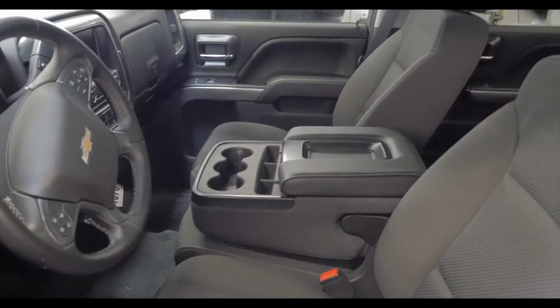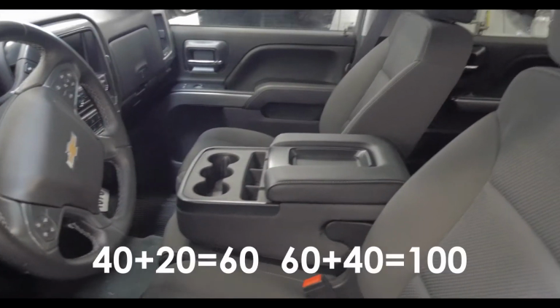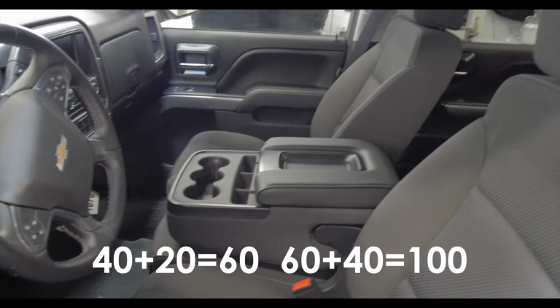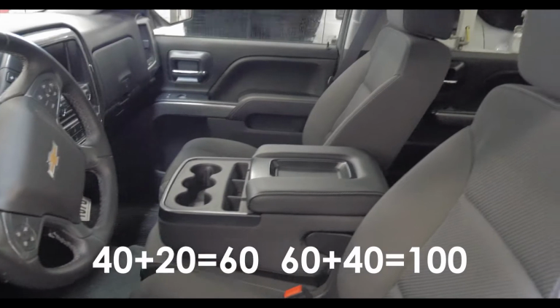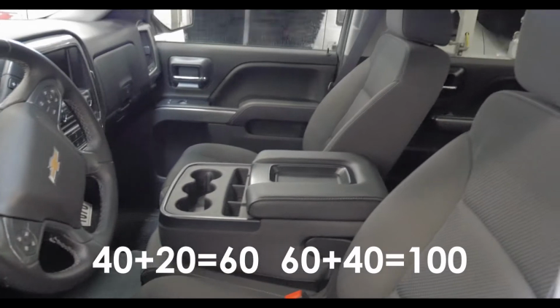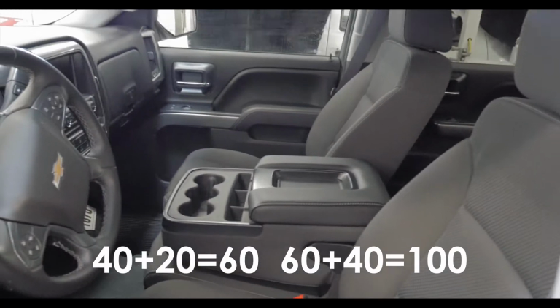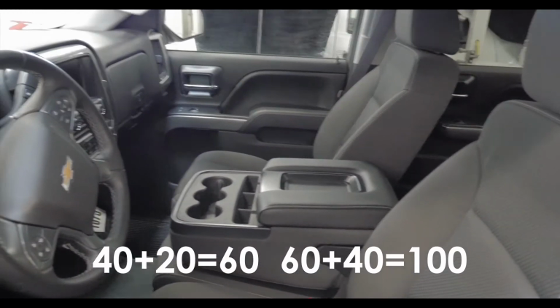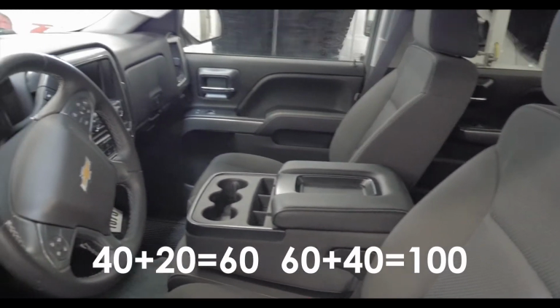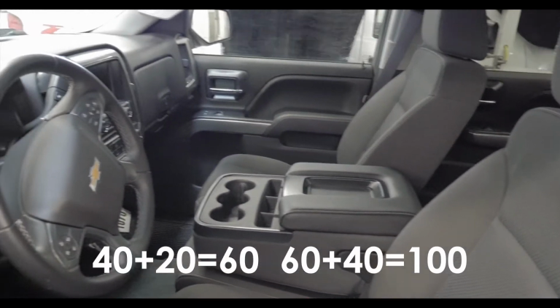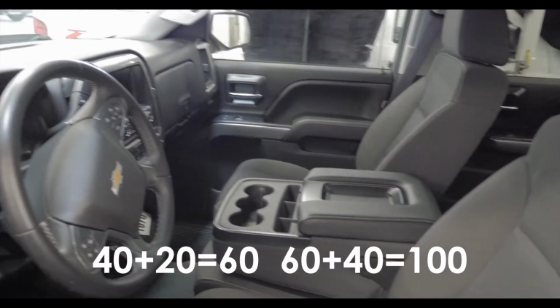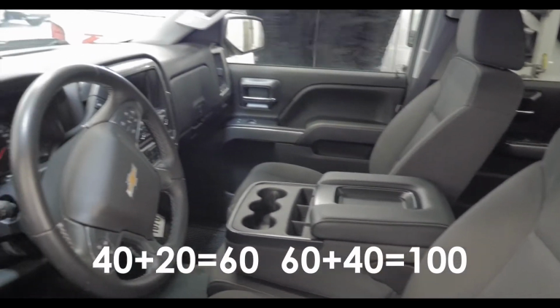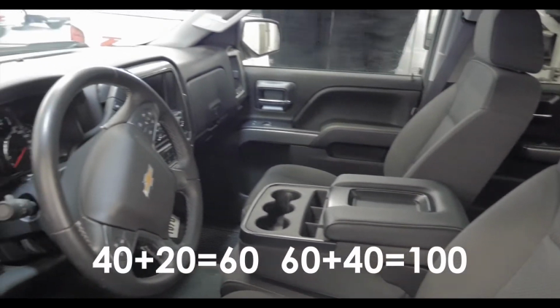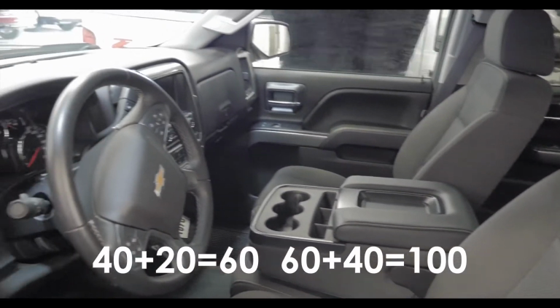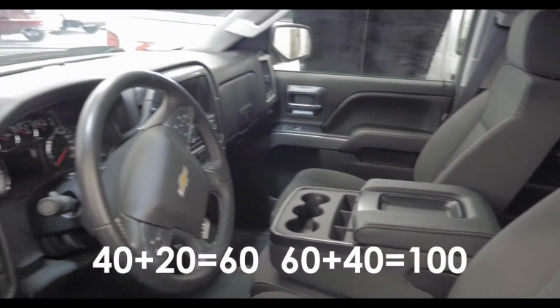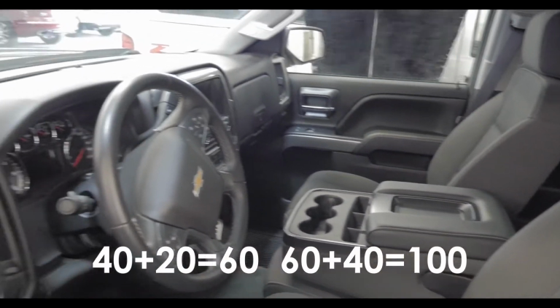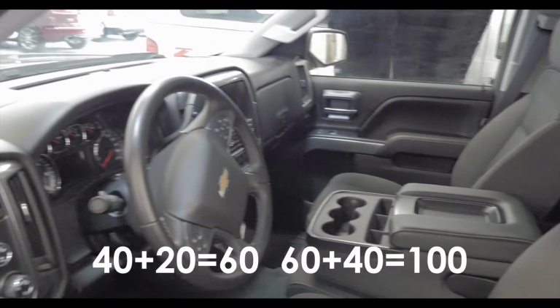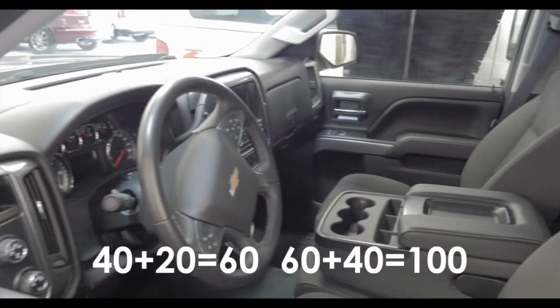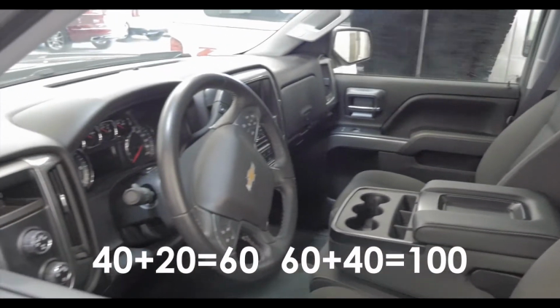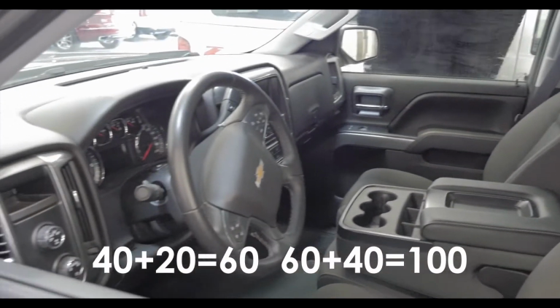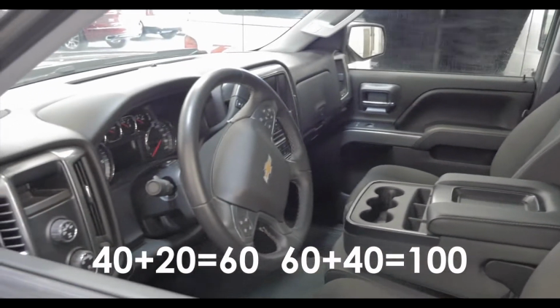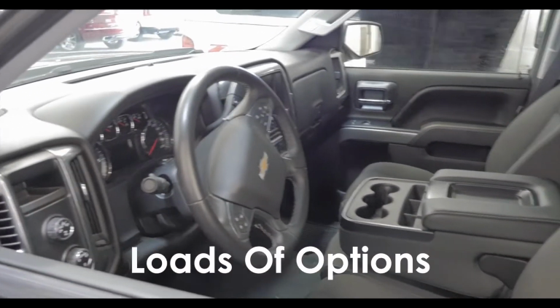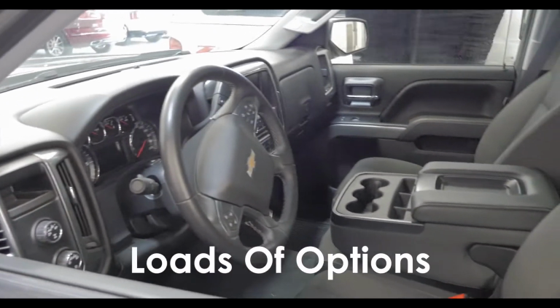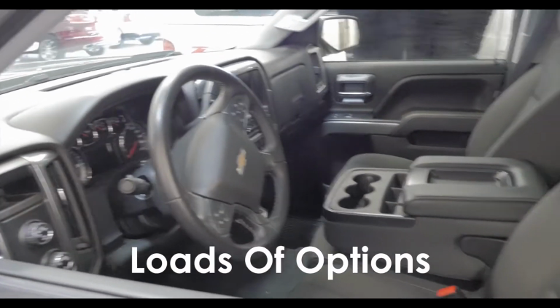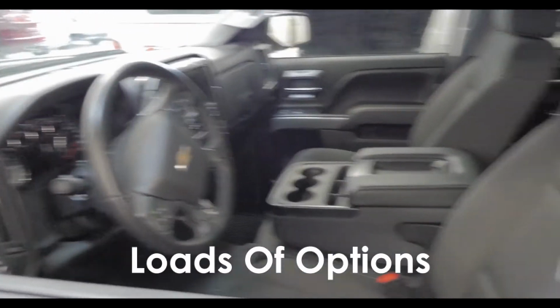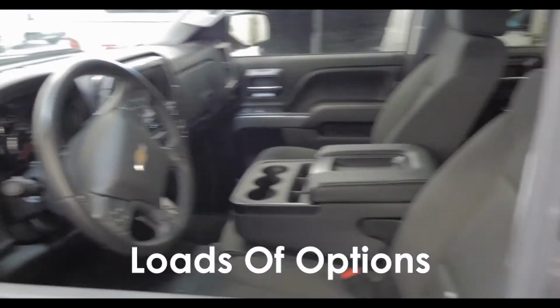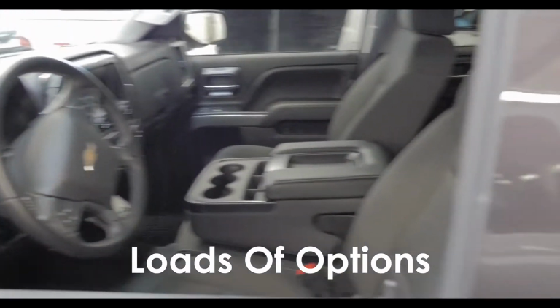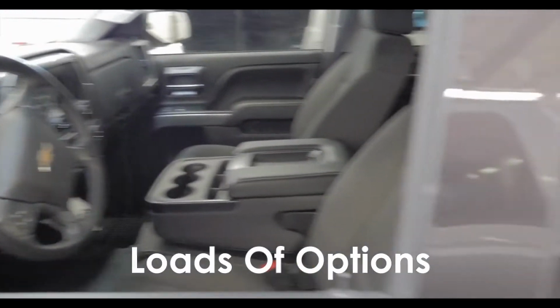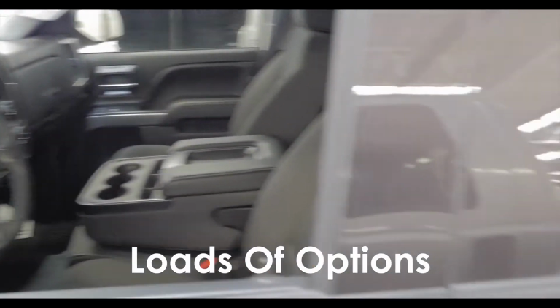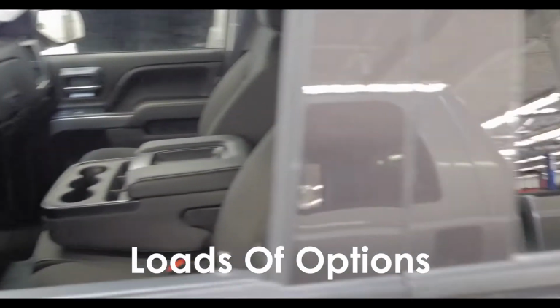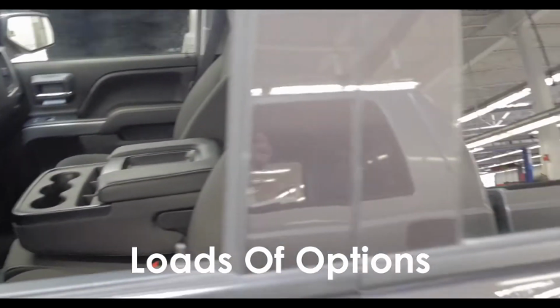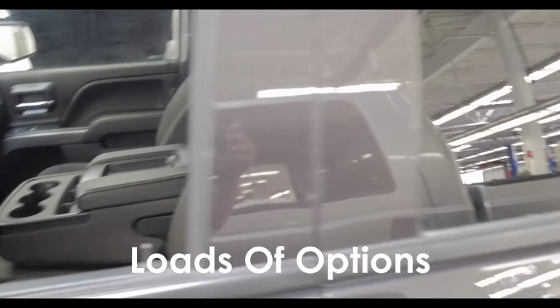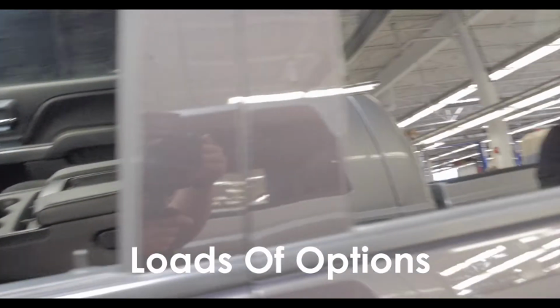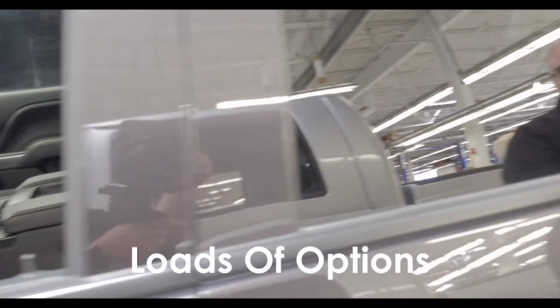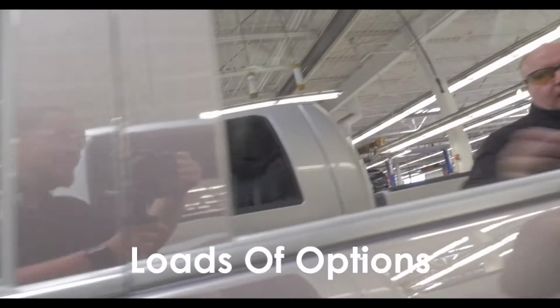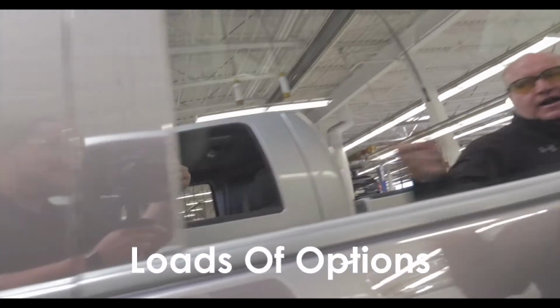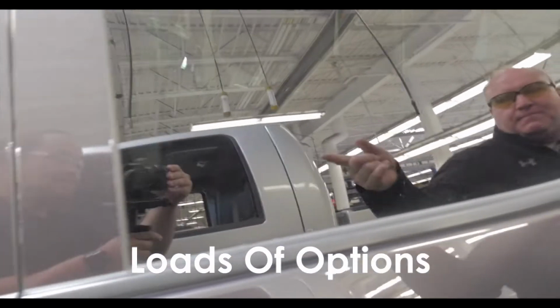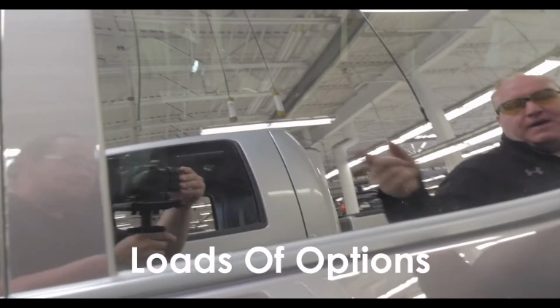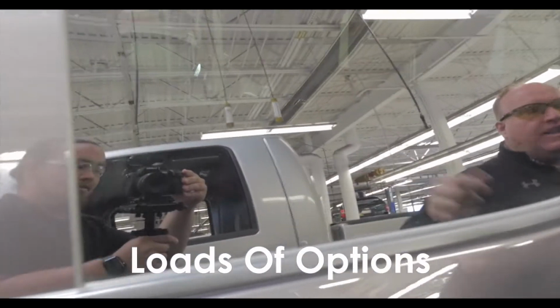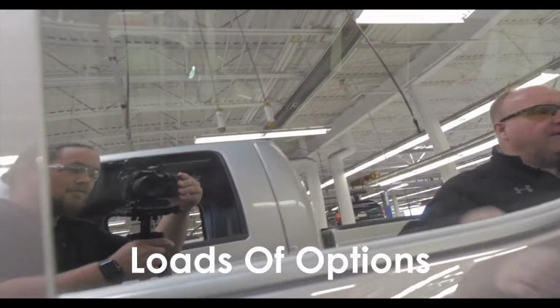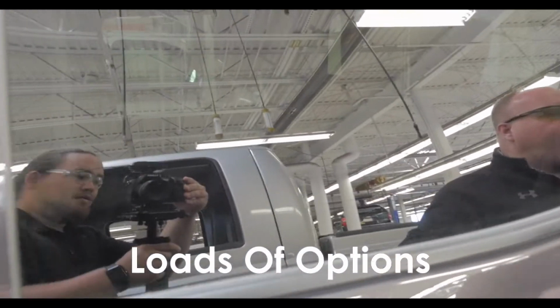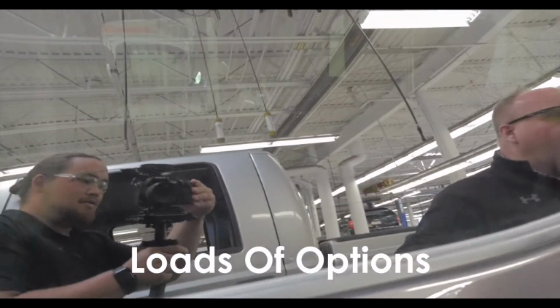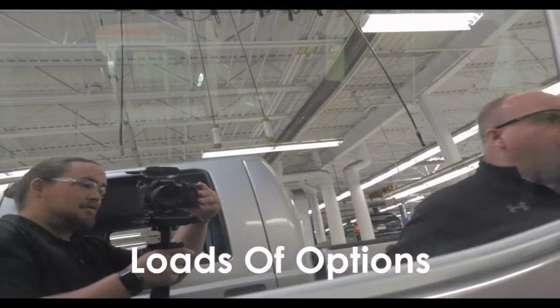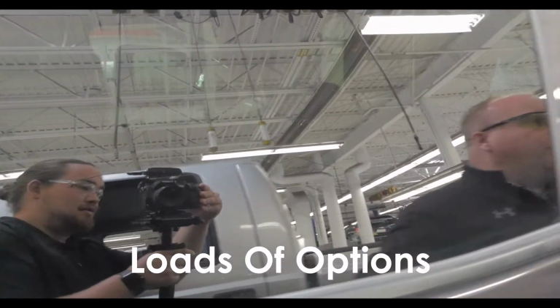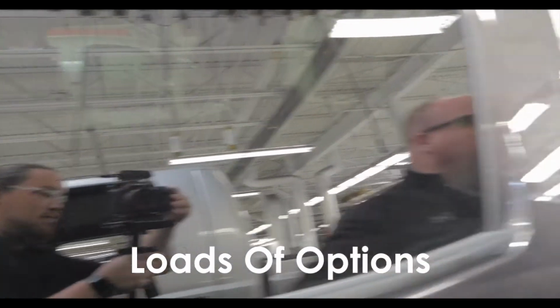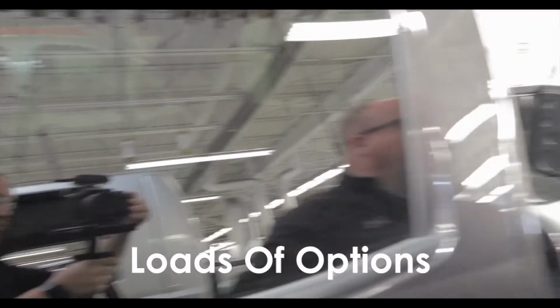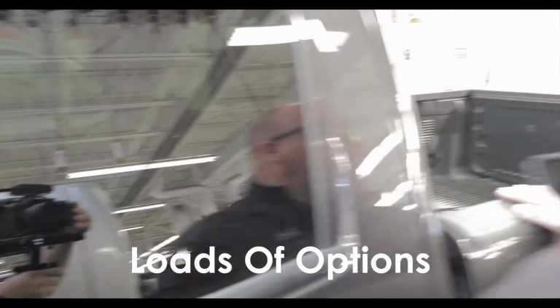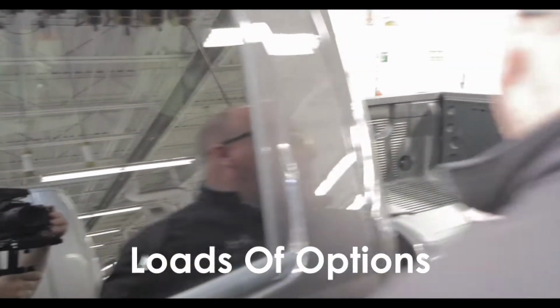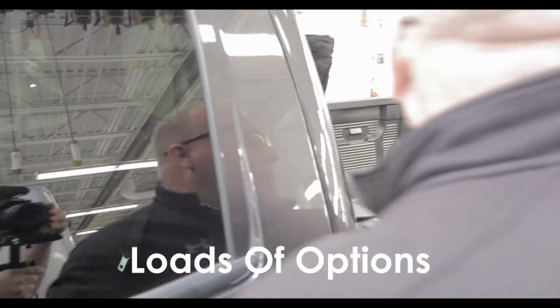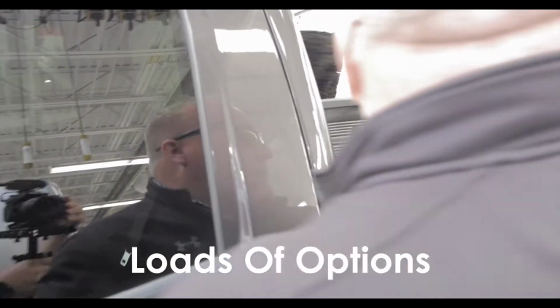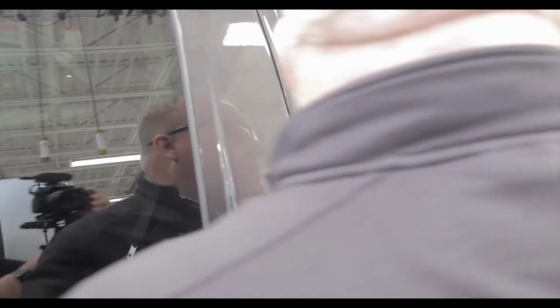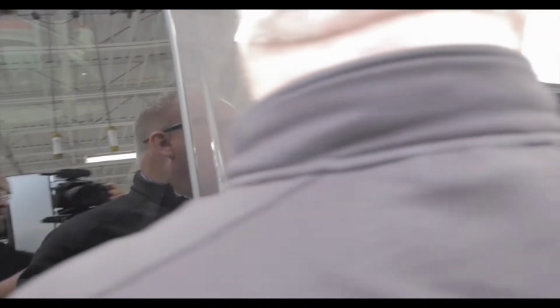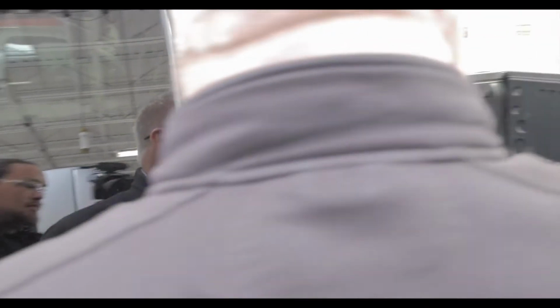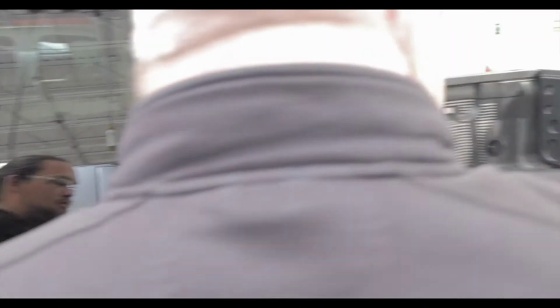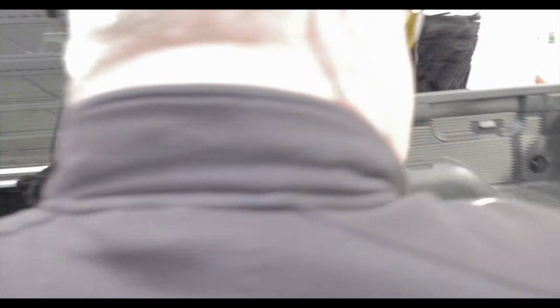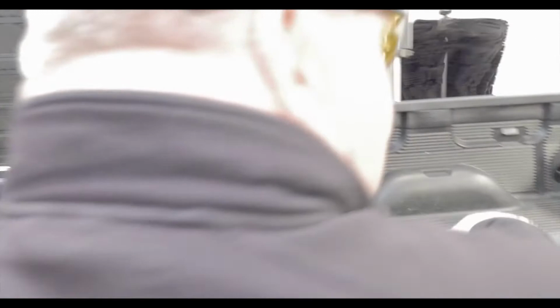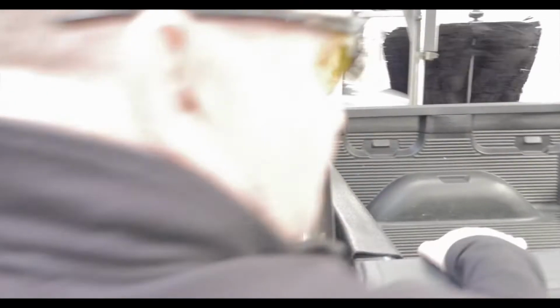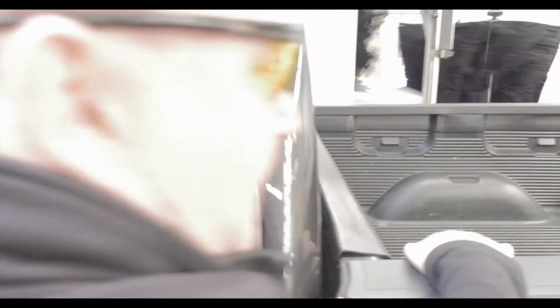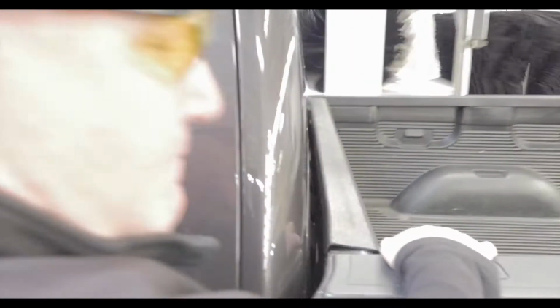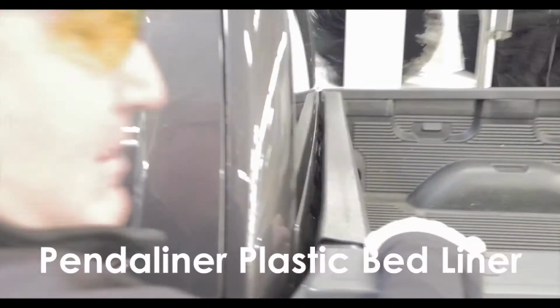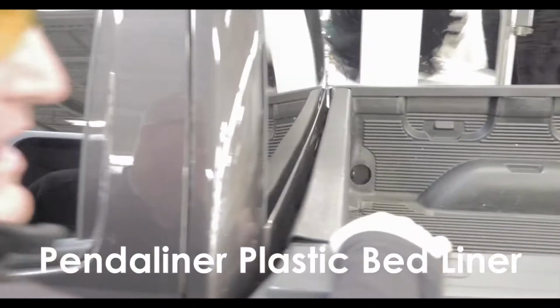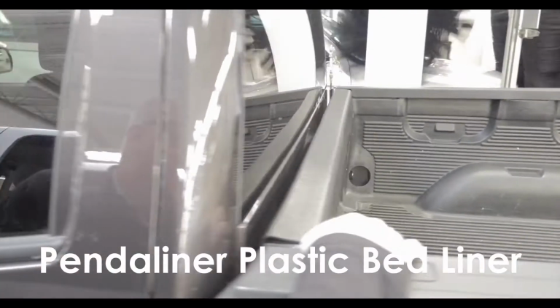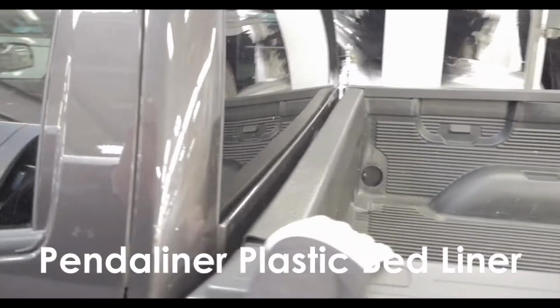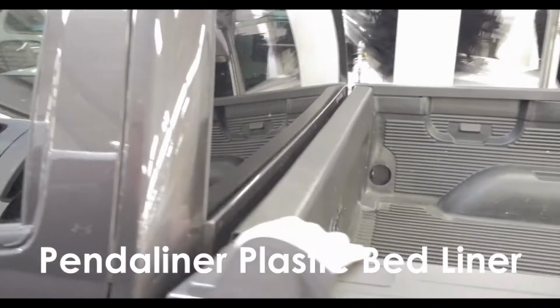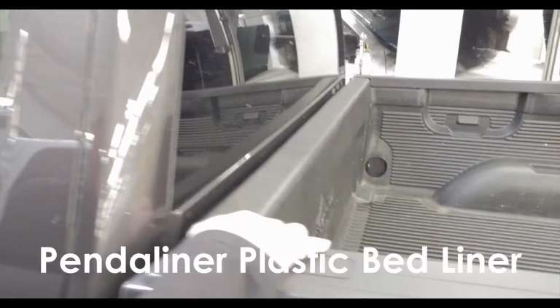That equals a hundred, right? Air, tilt, cruise, automatic four-wheel drive, bed liner.